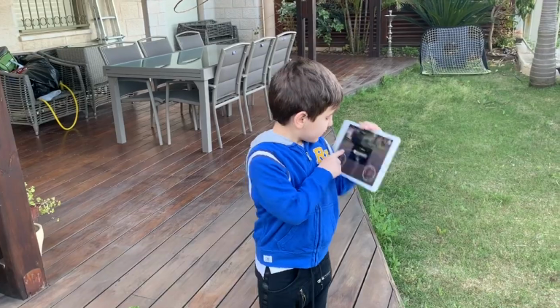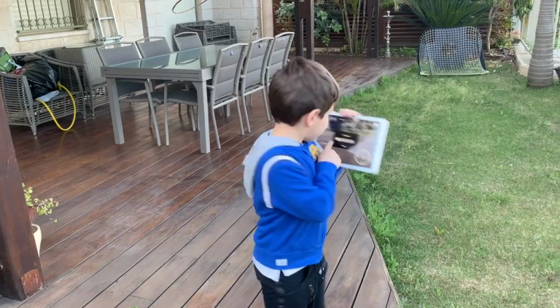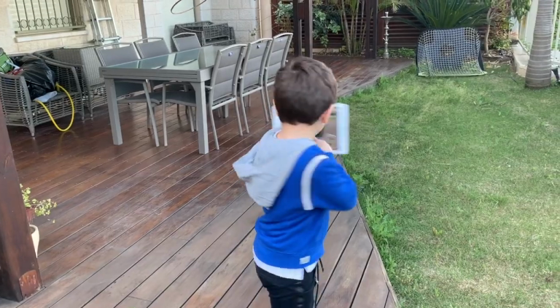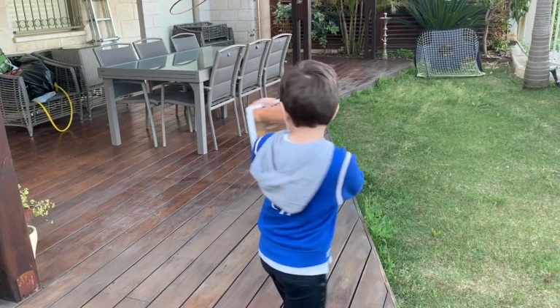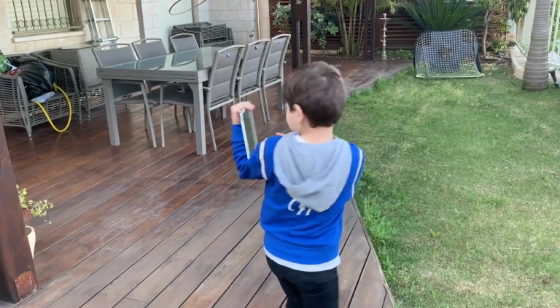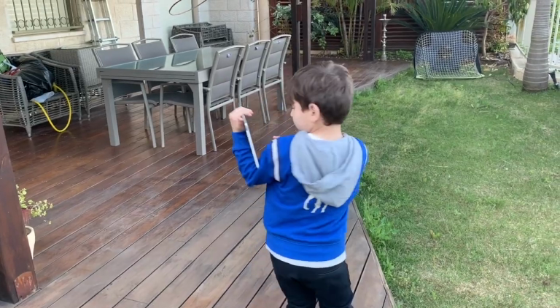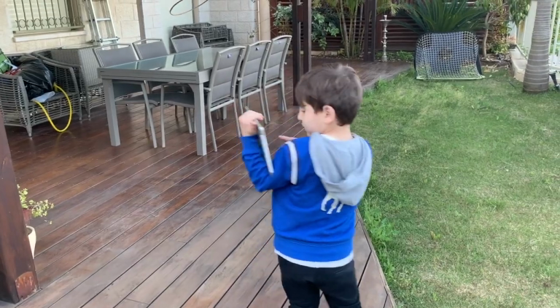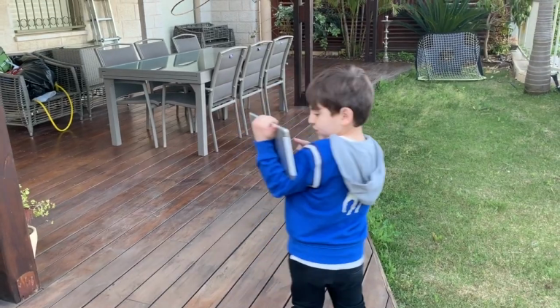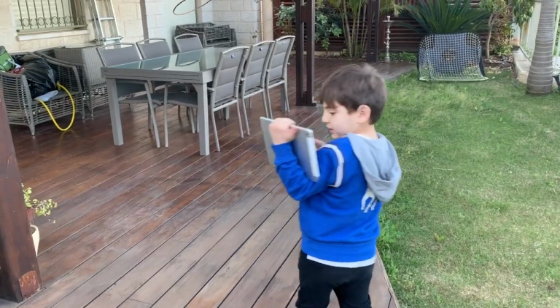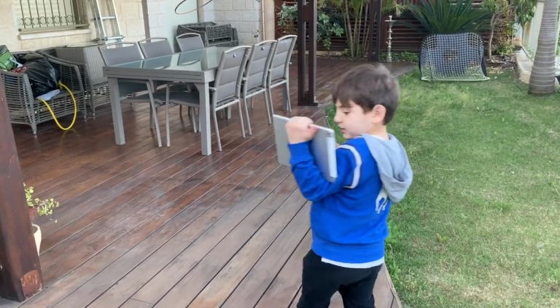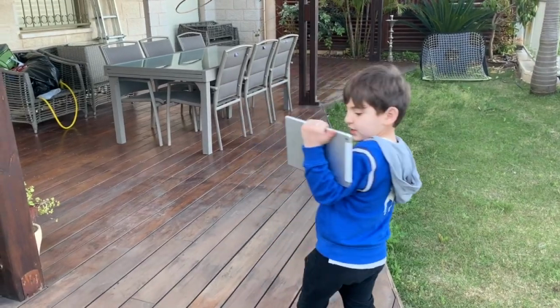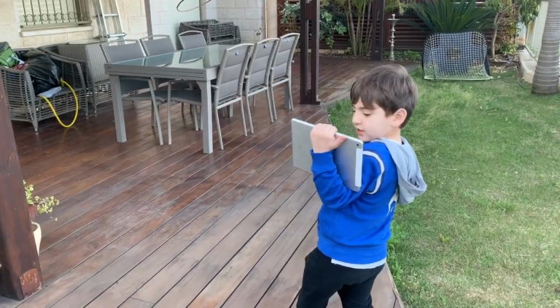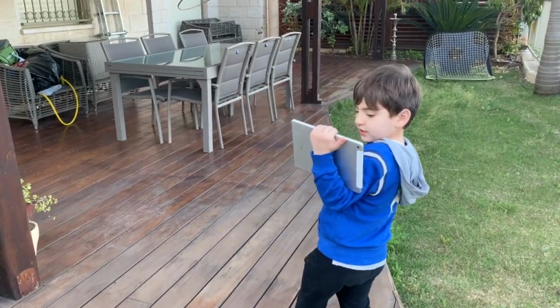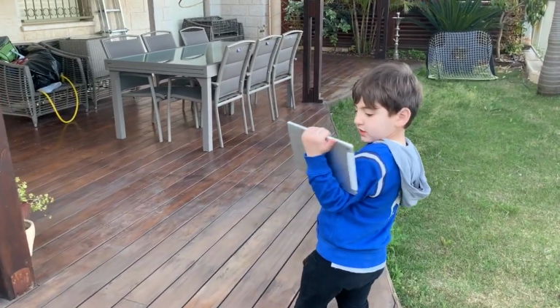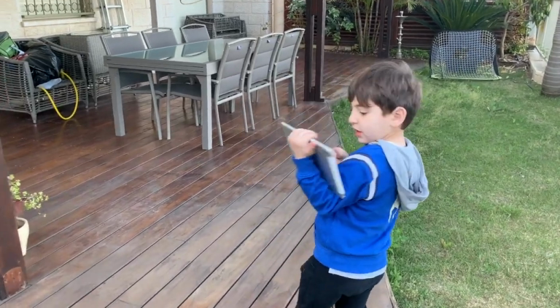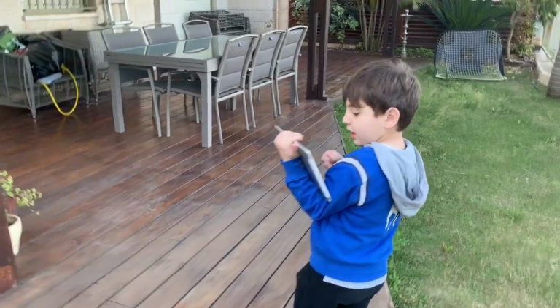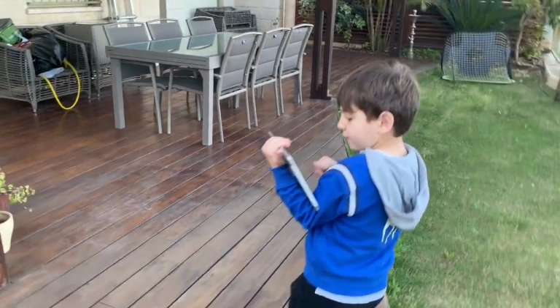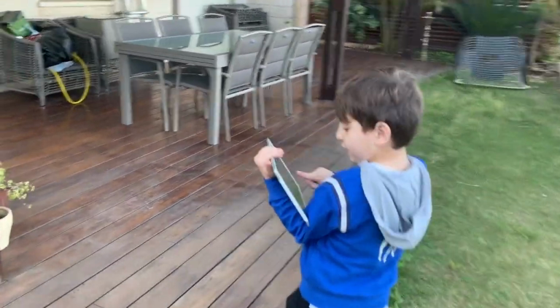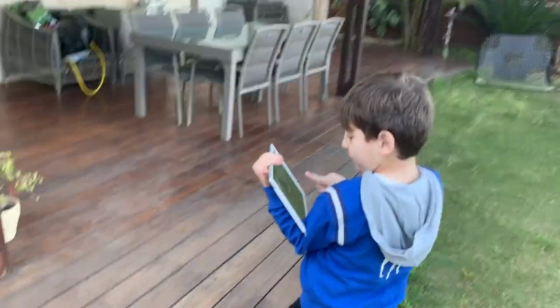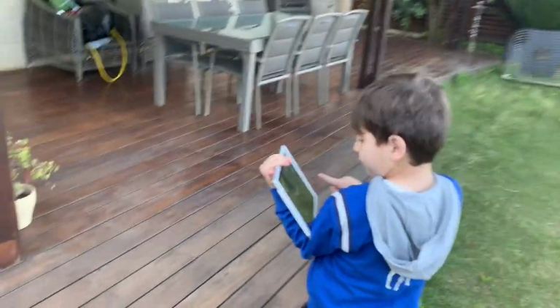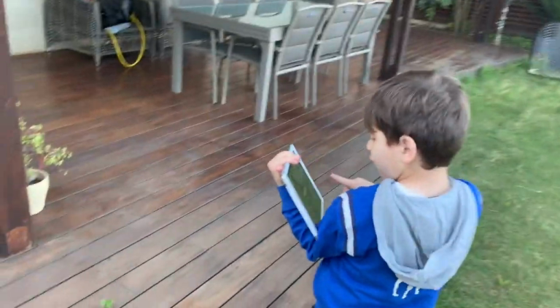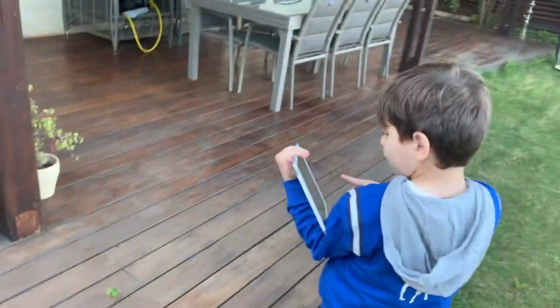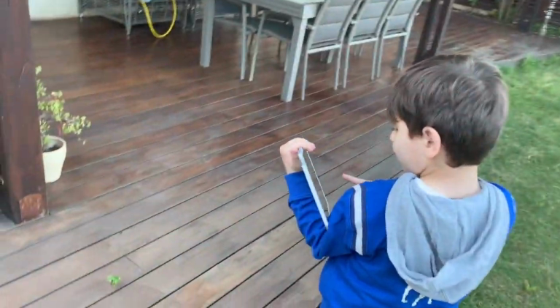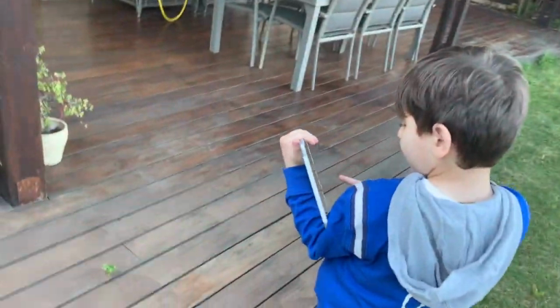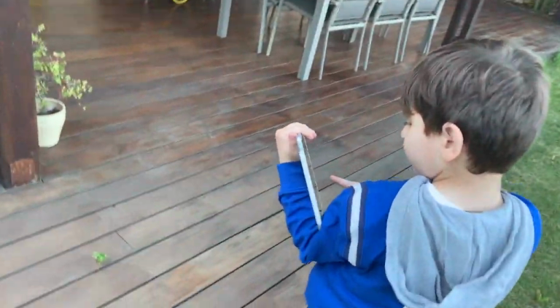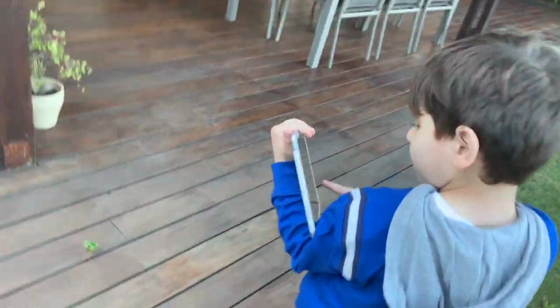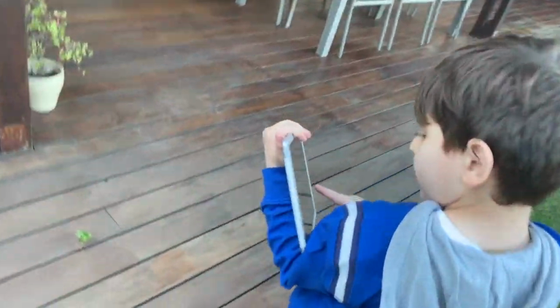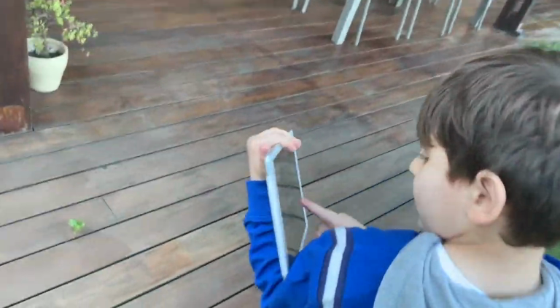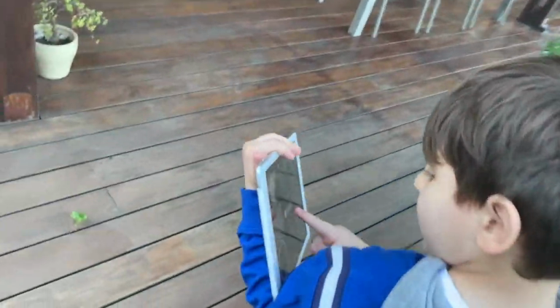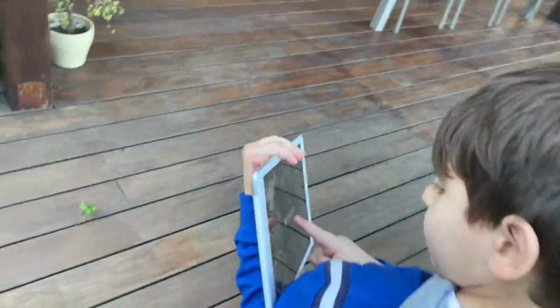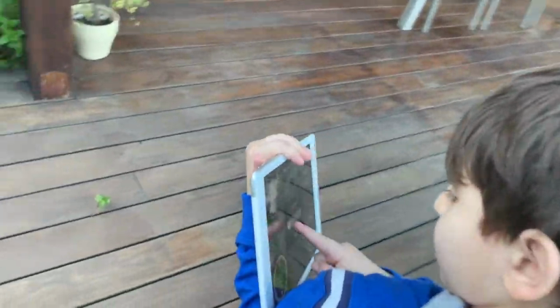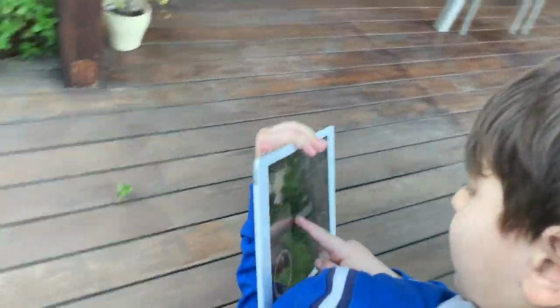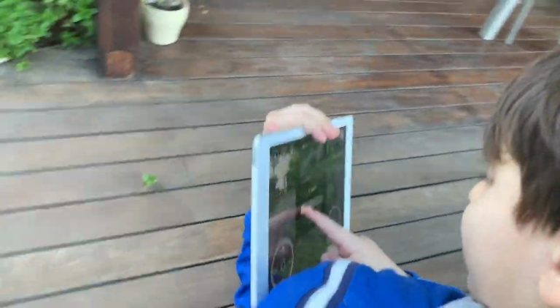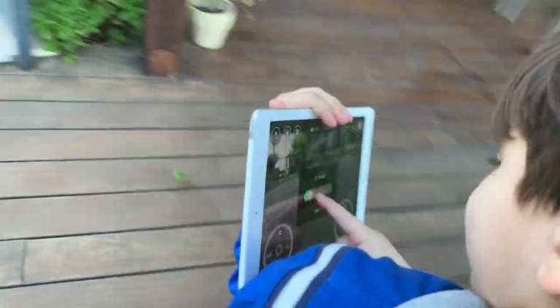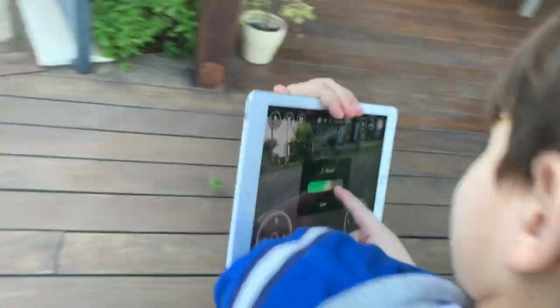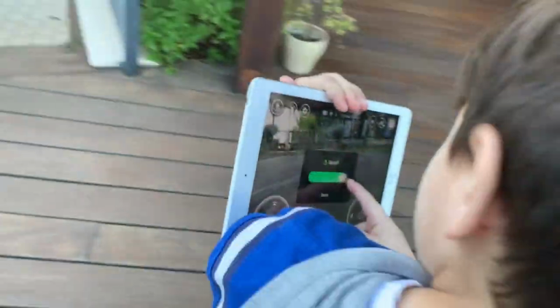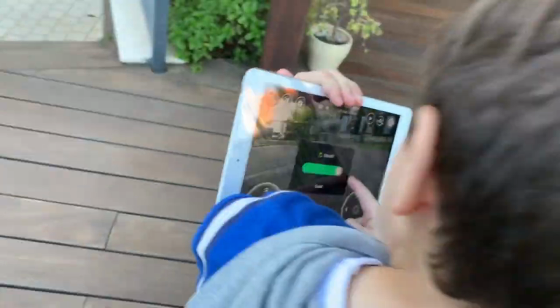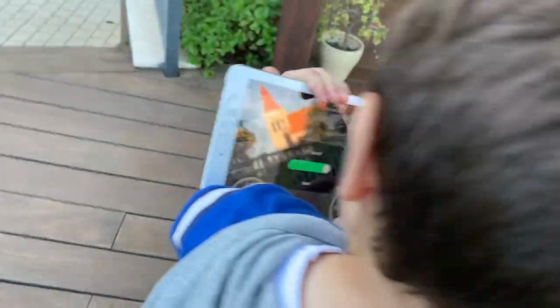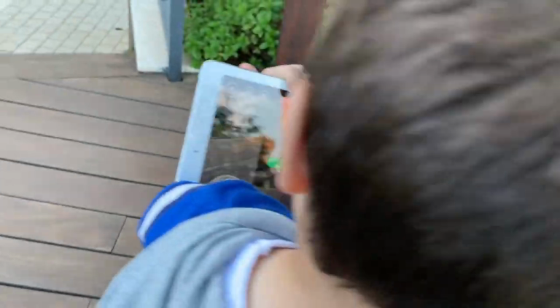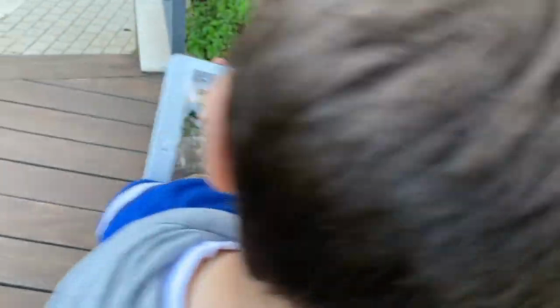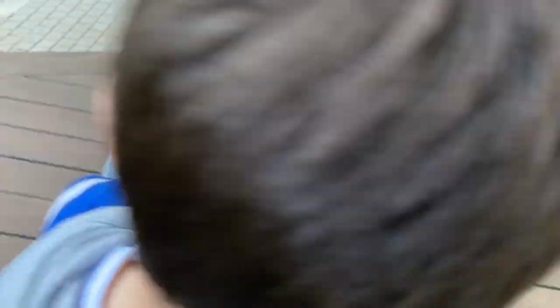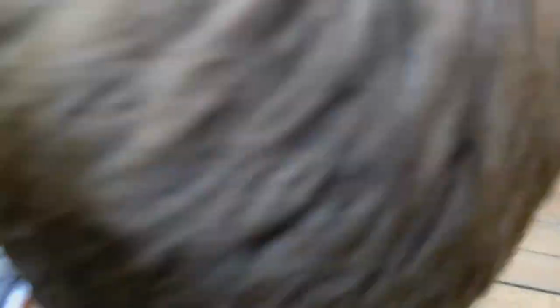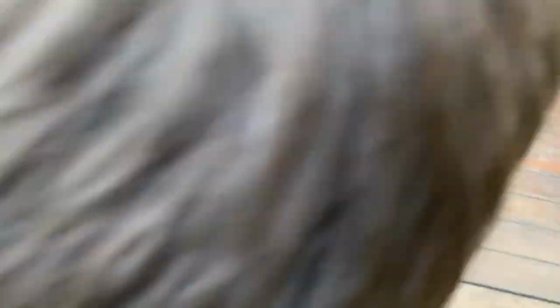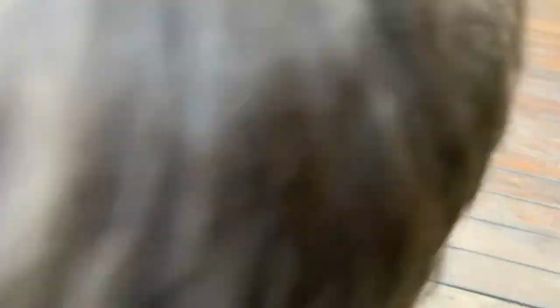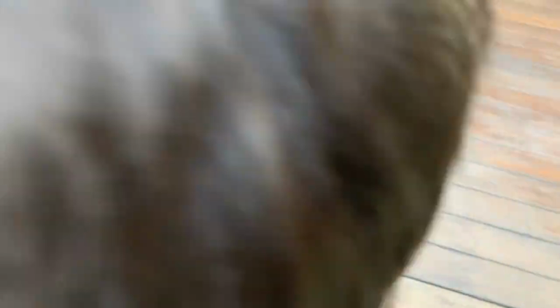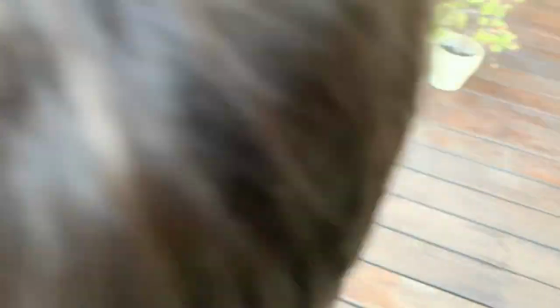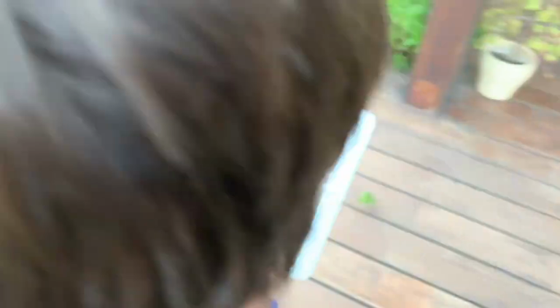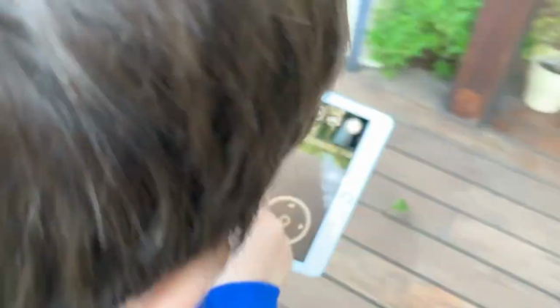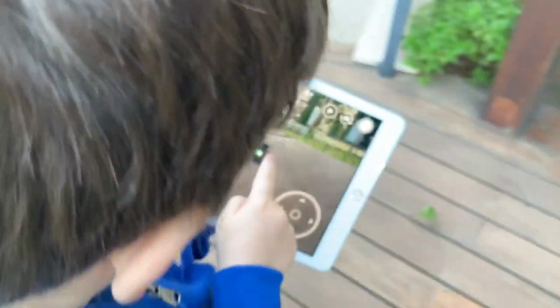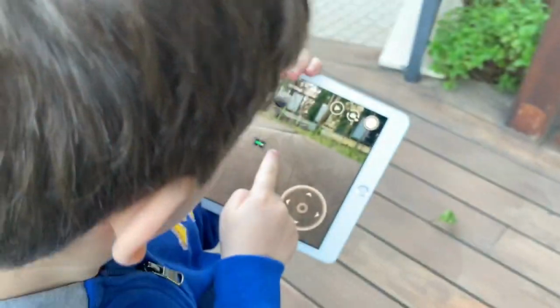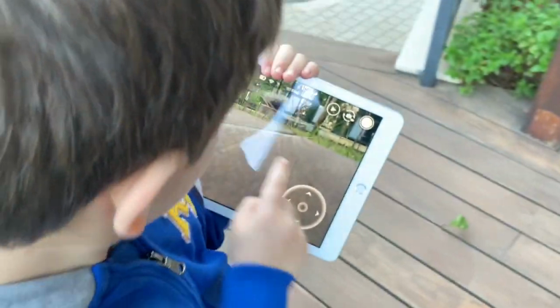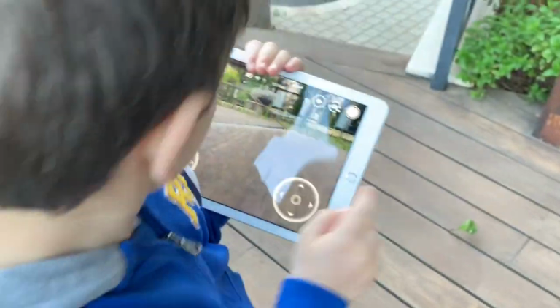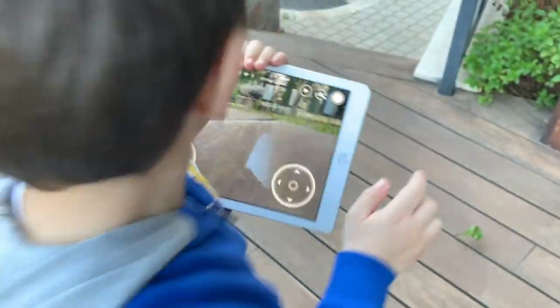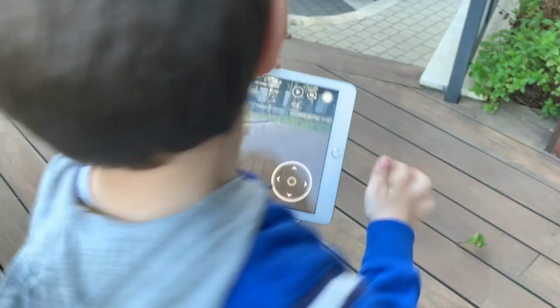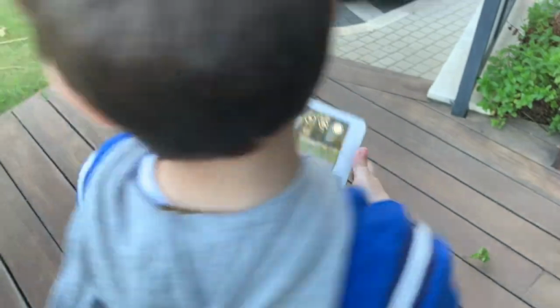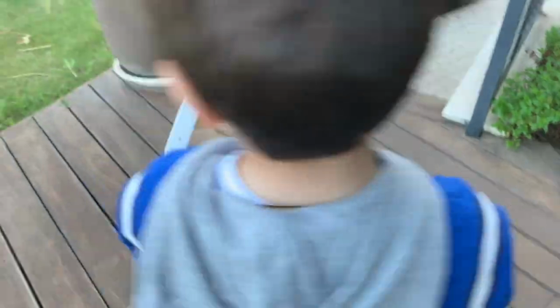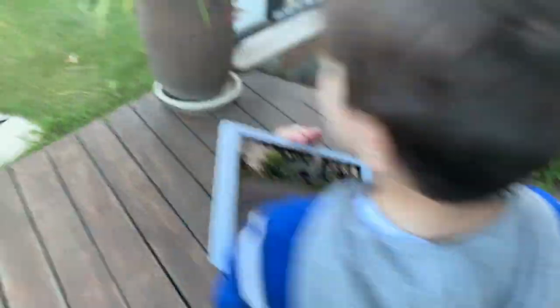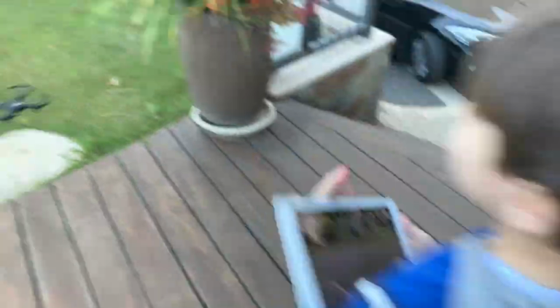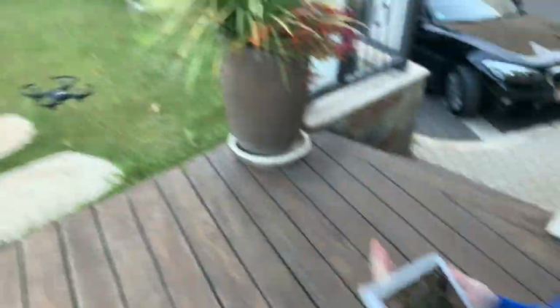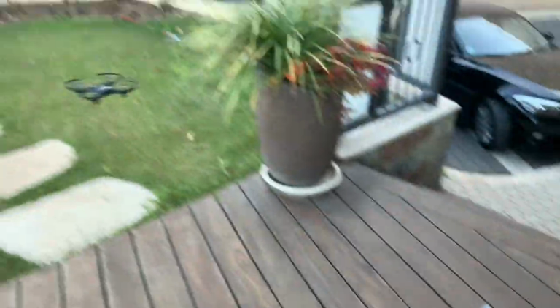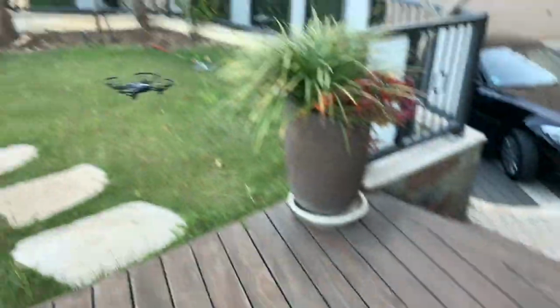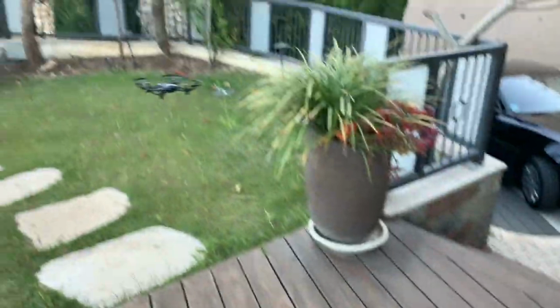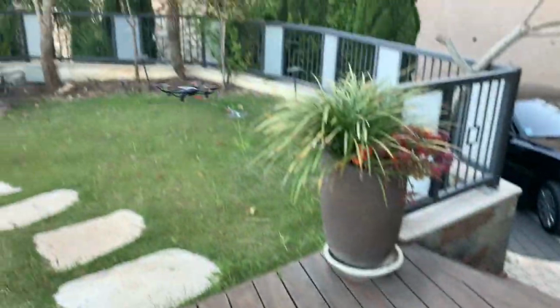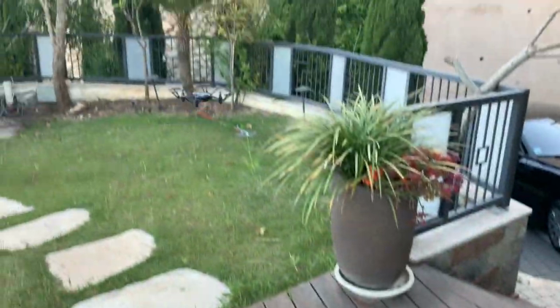See this? If I pull it, it'll go on. See? It's gone on.